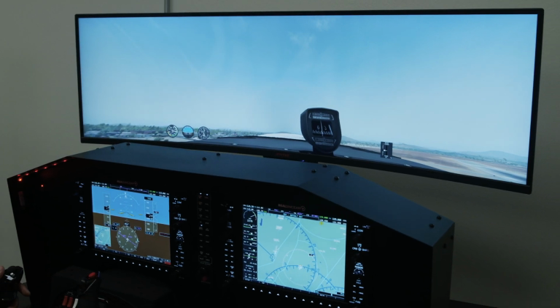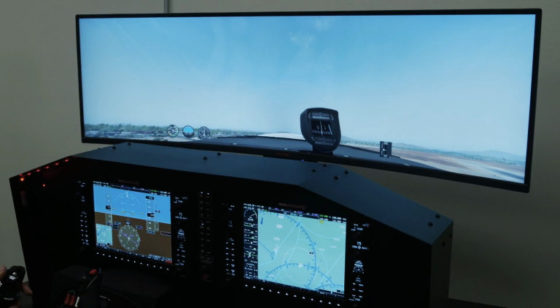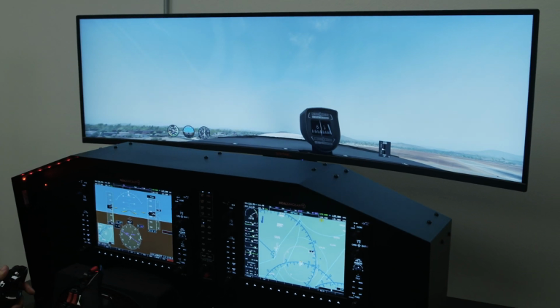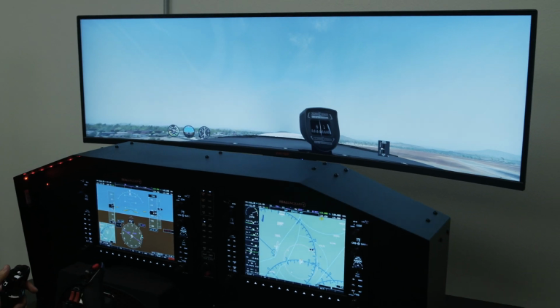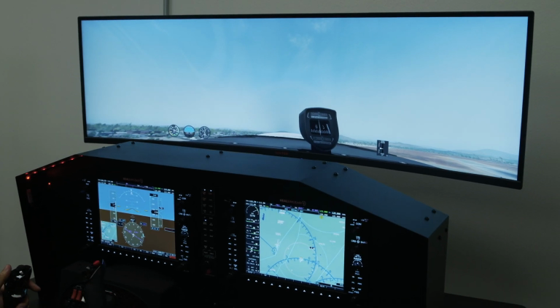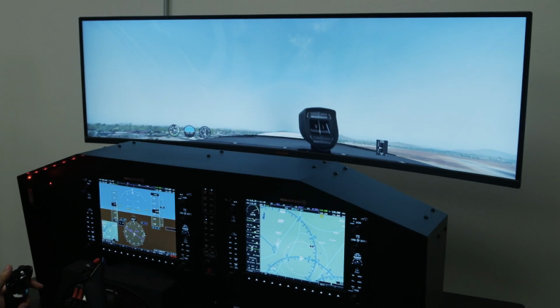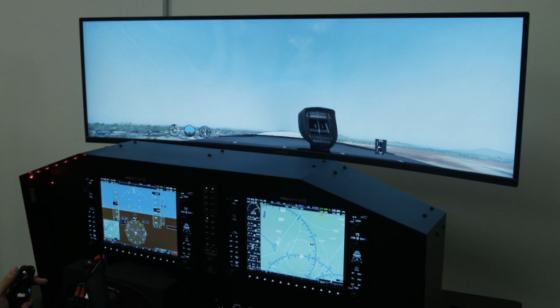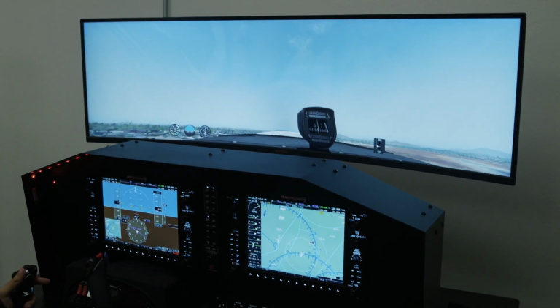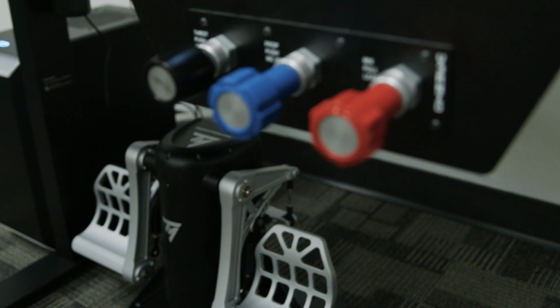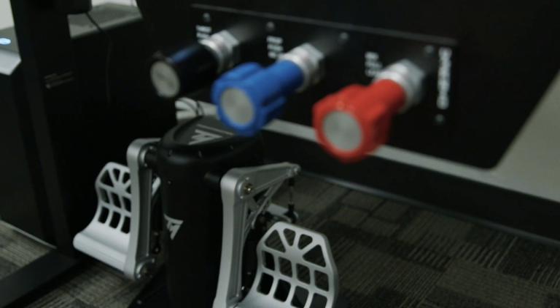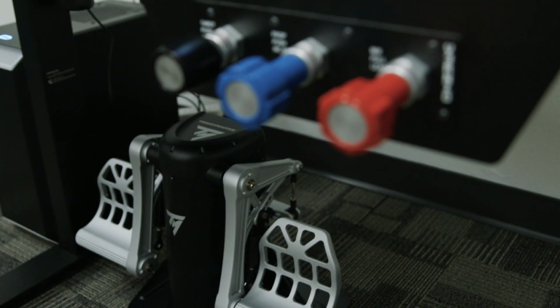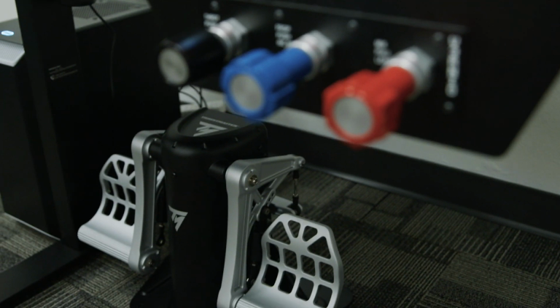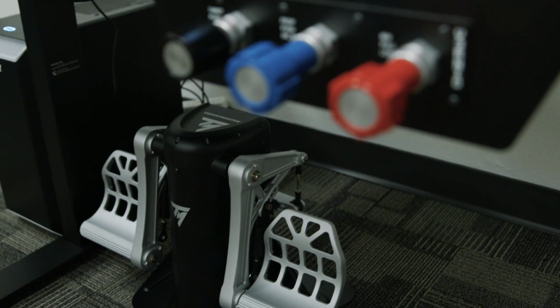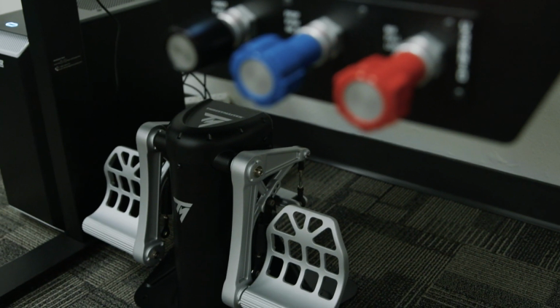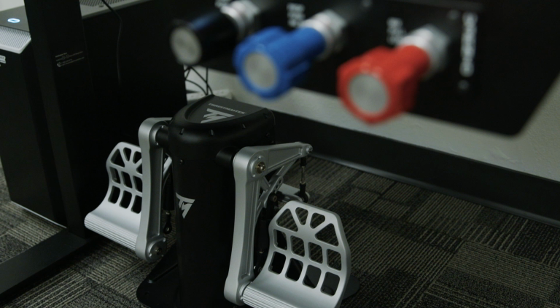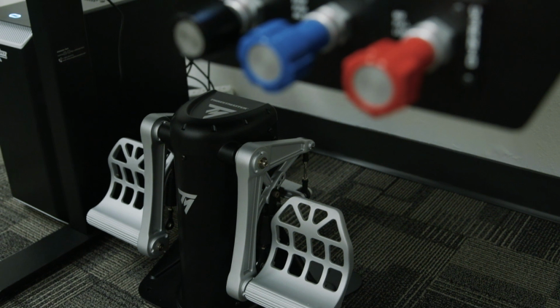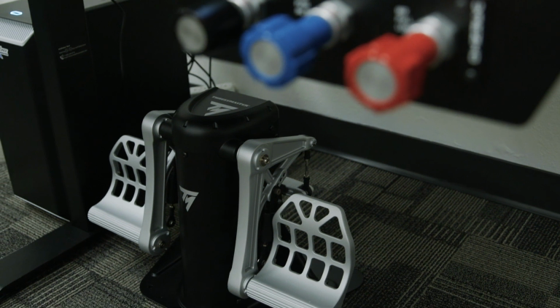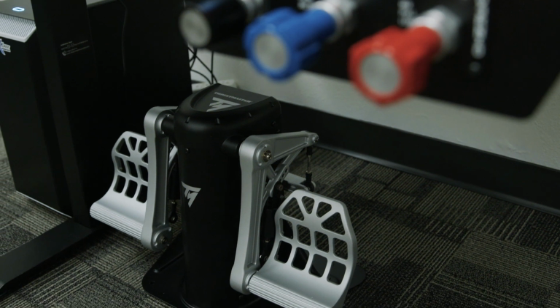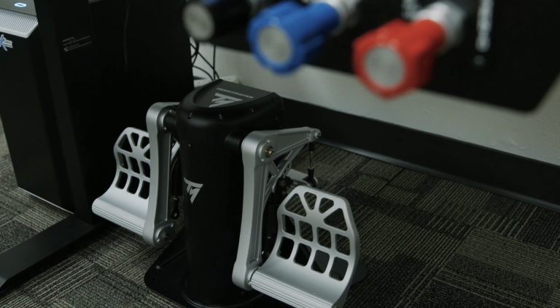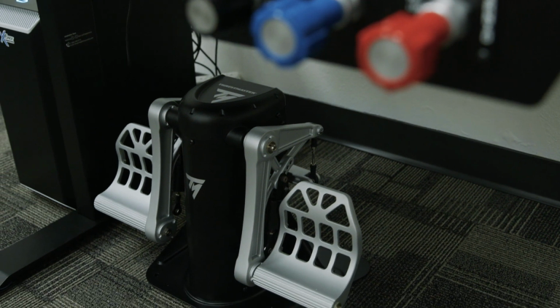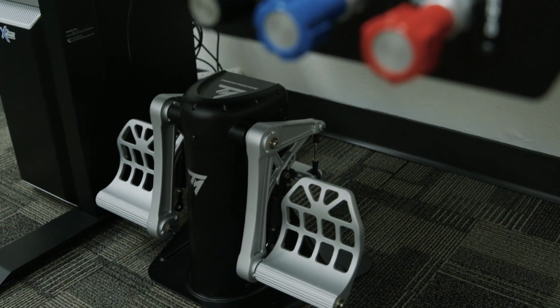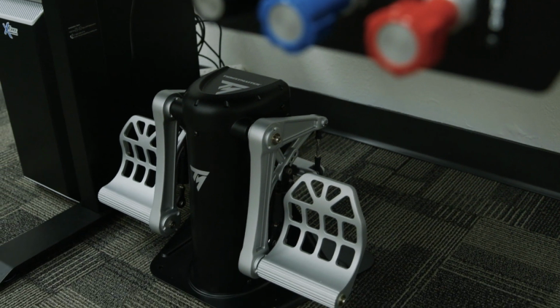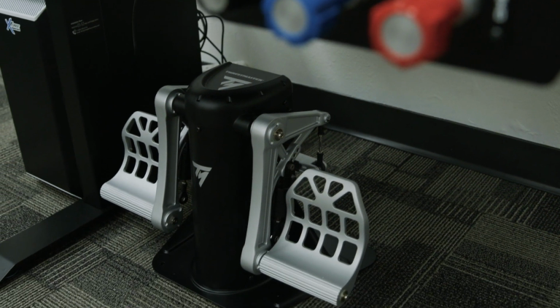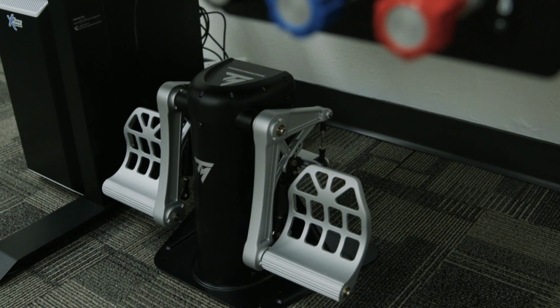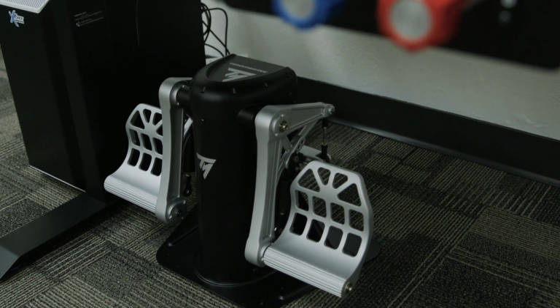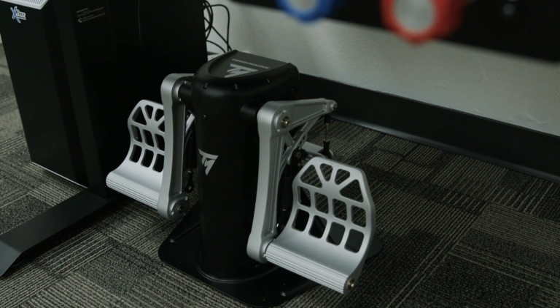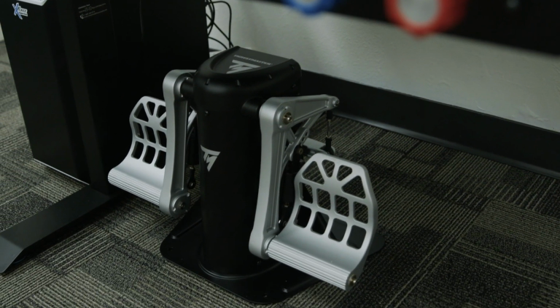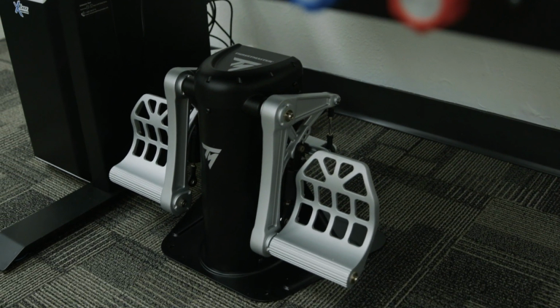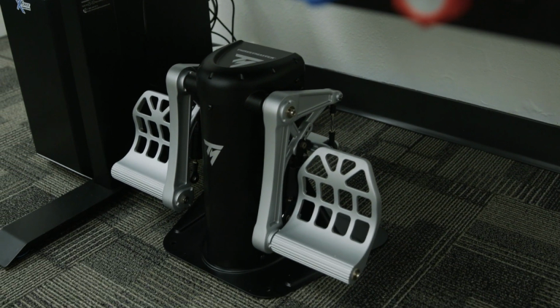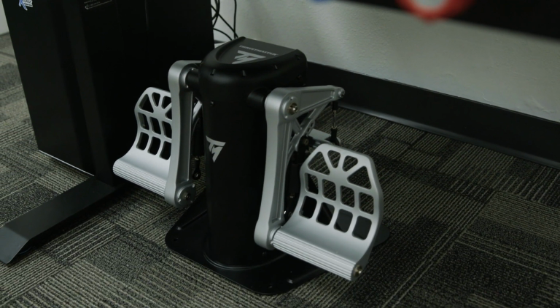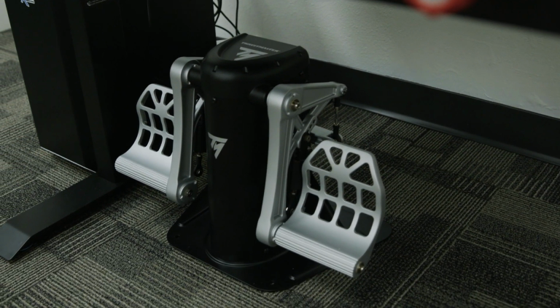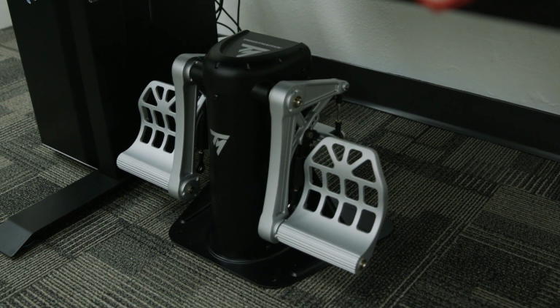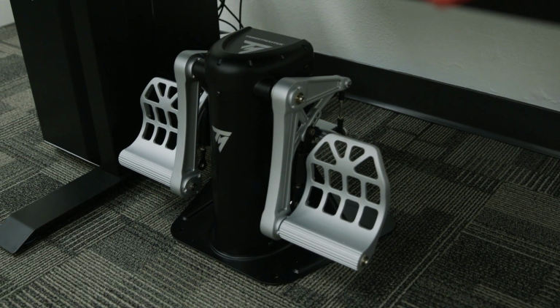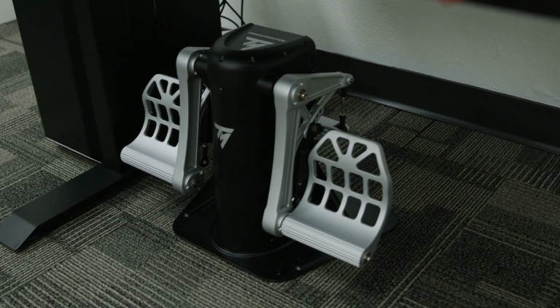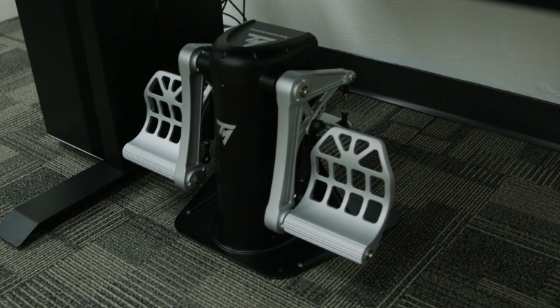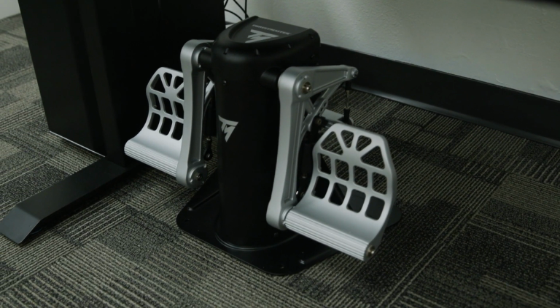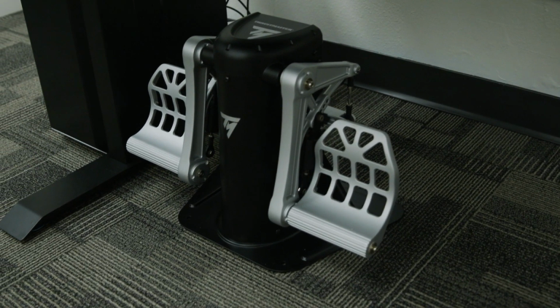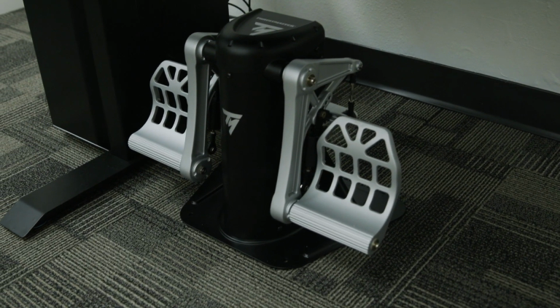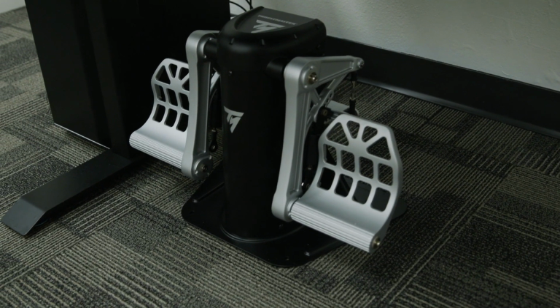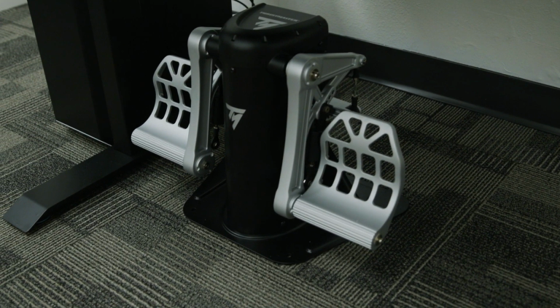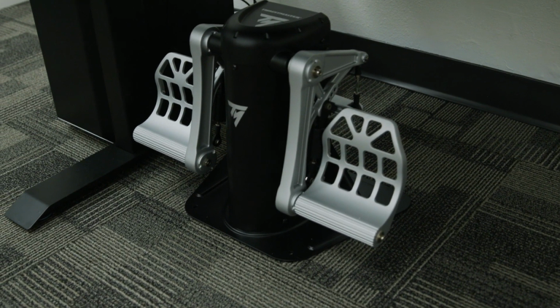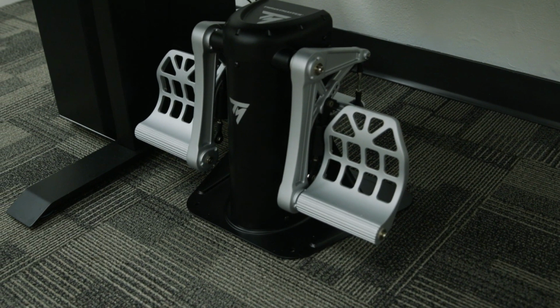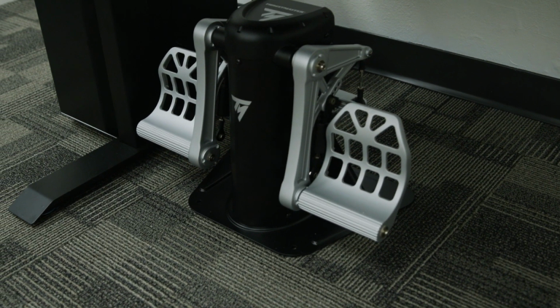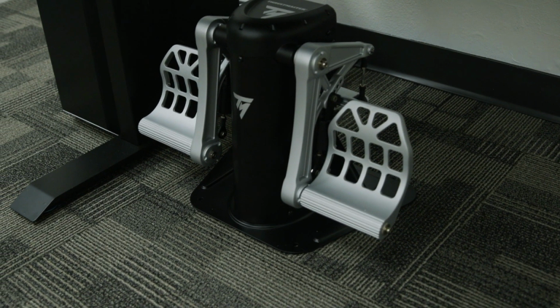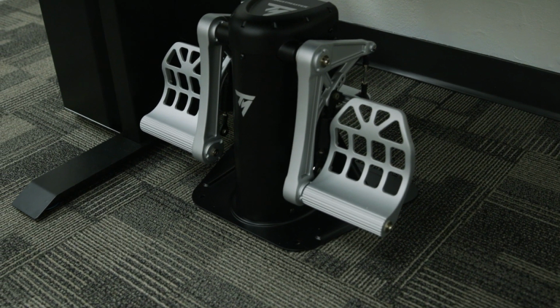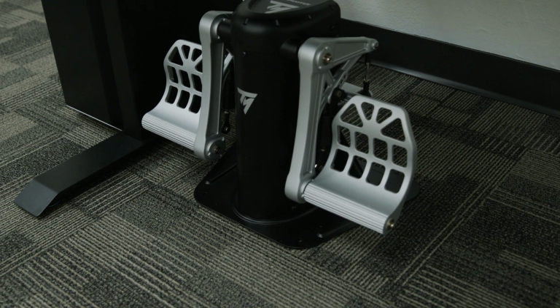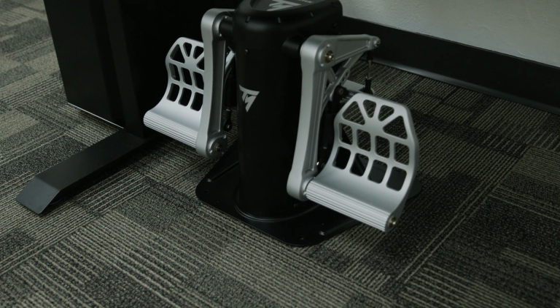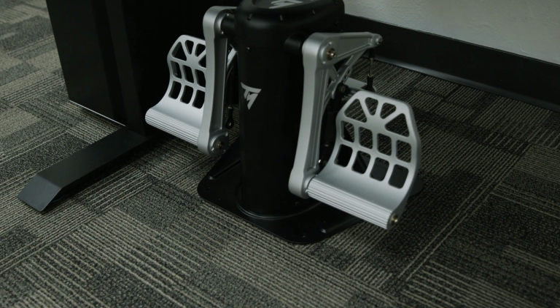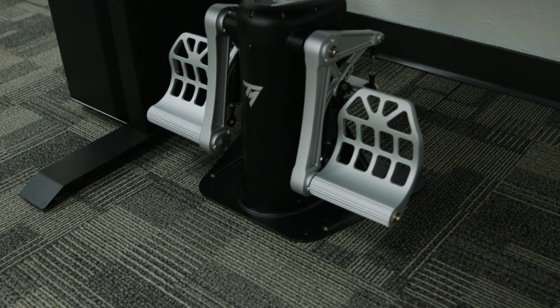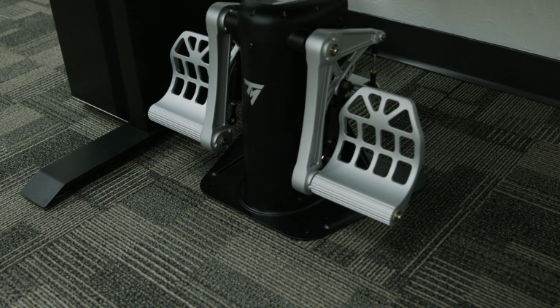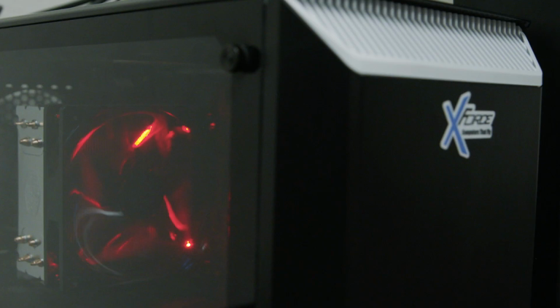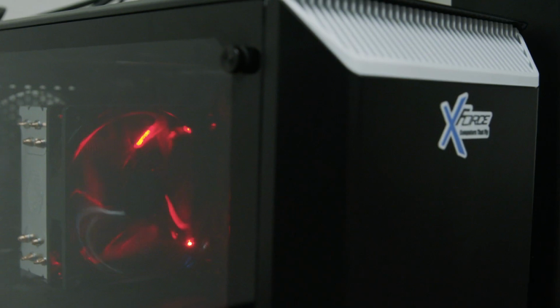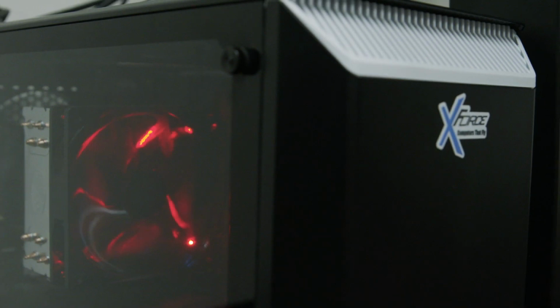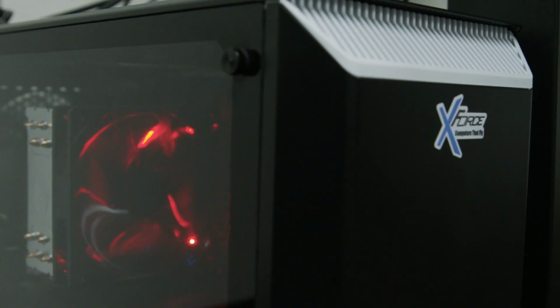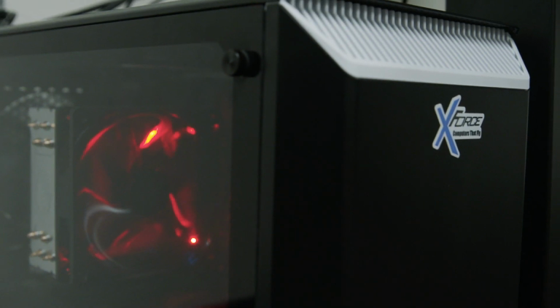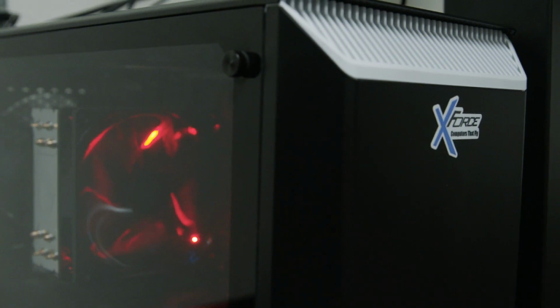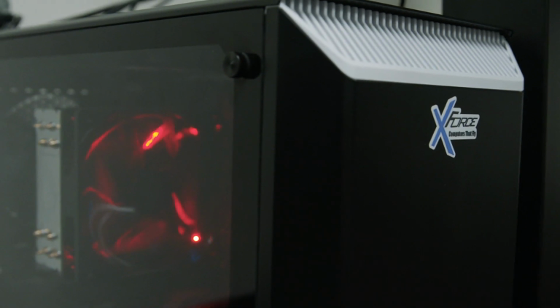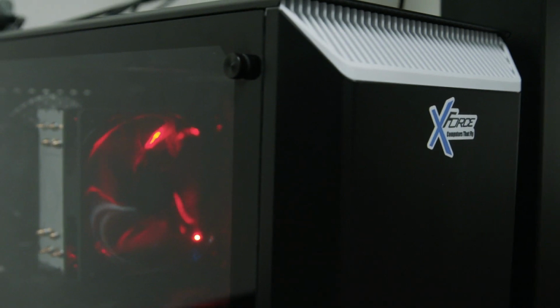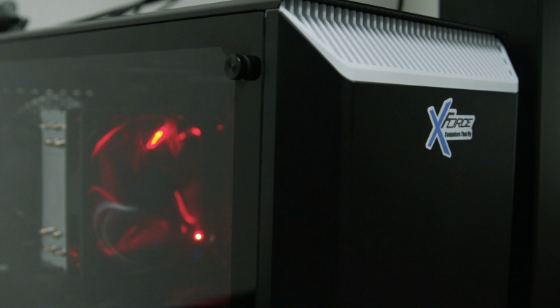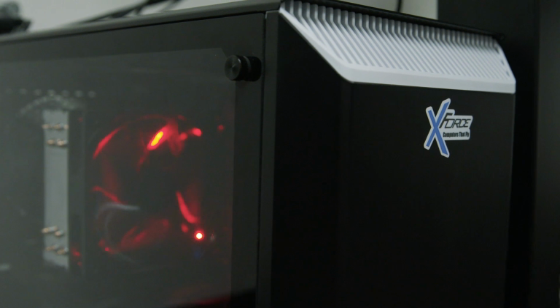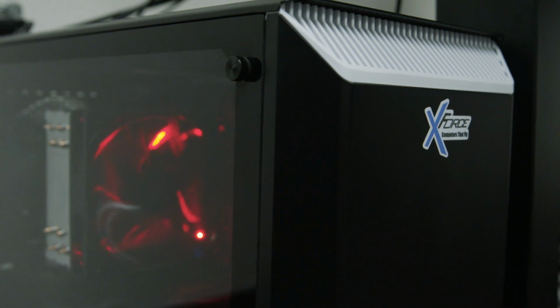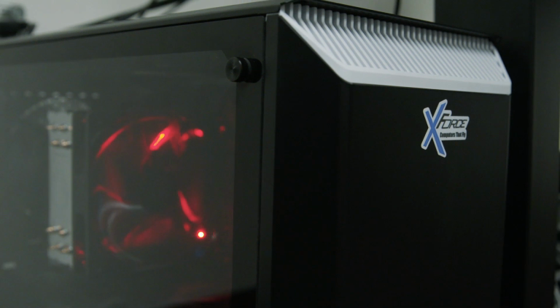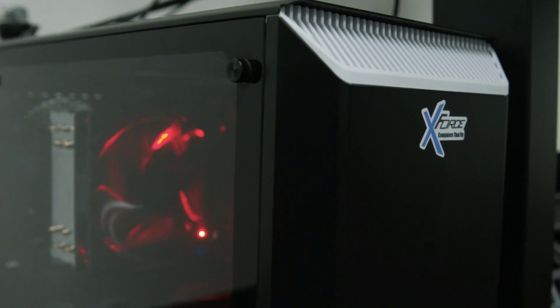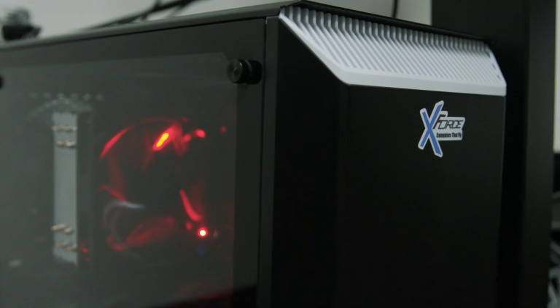We've got our rudder pedals here — either Logitech or the Thrustmaster TPR — and a flight sim spec PC.